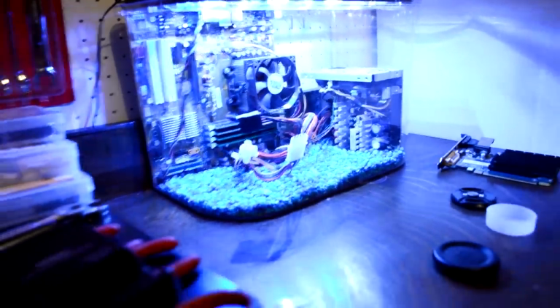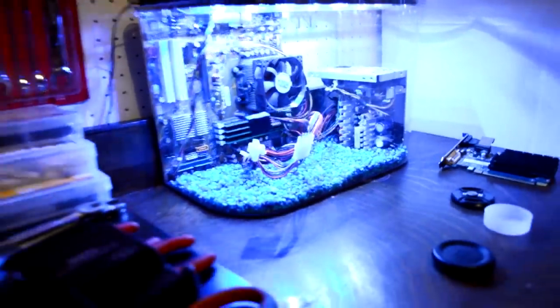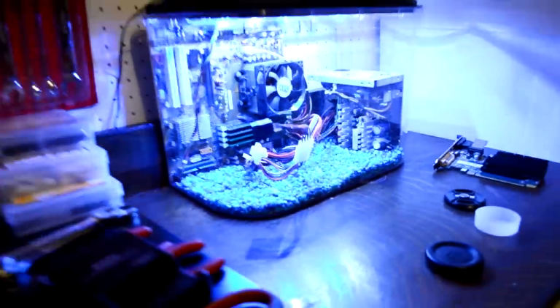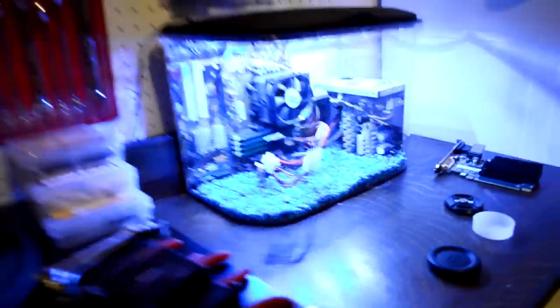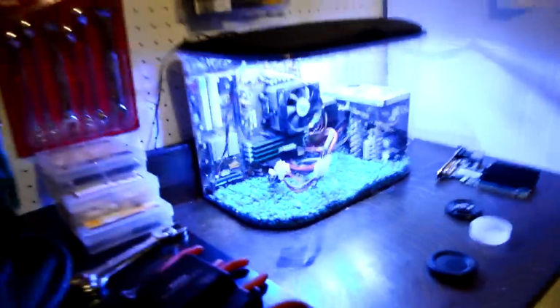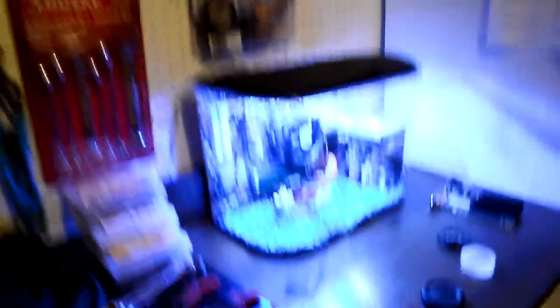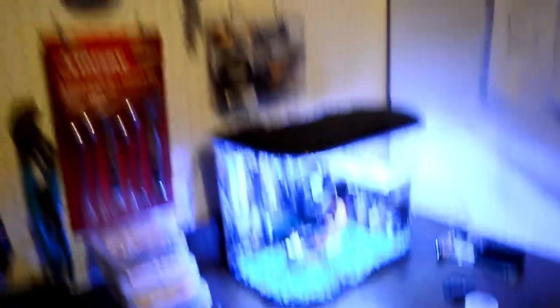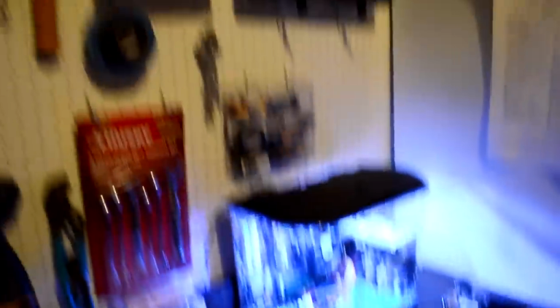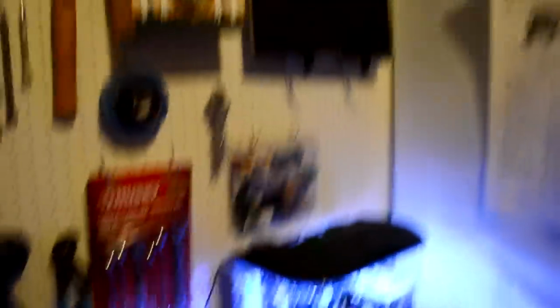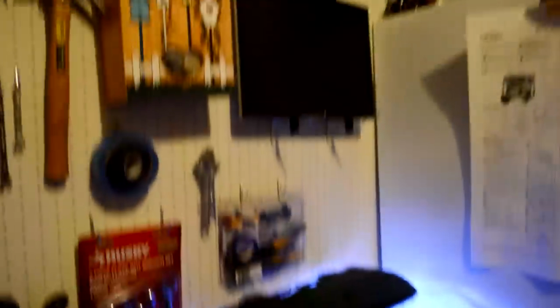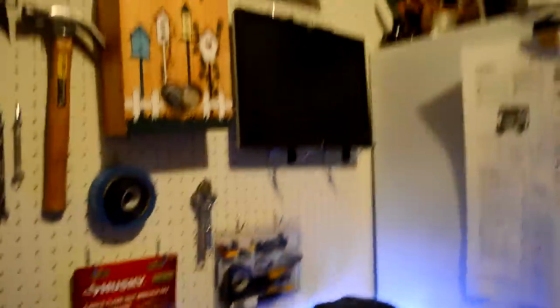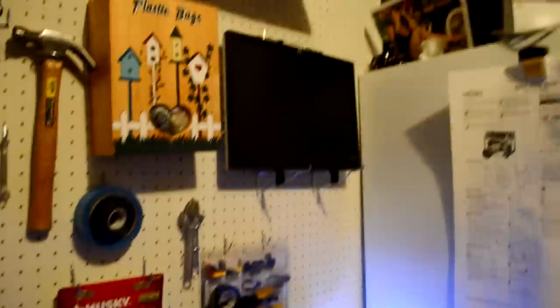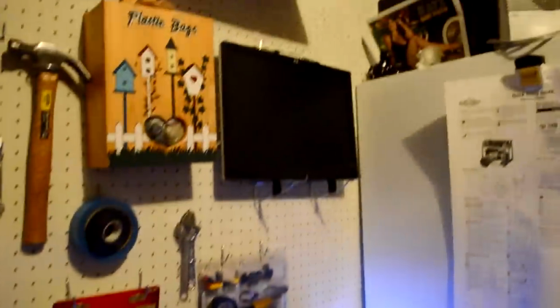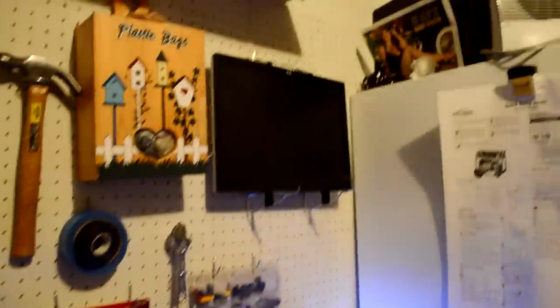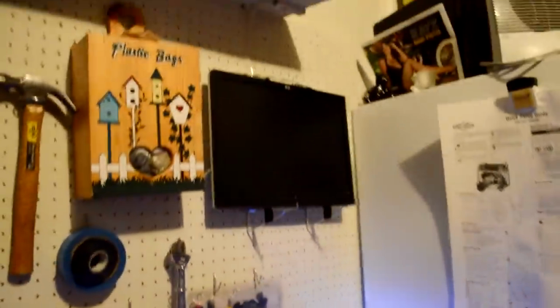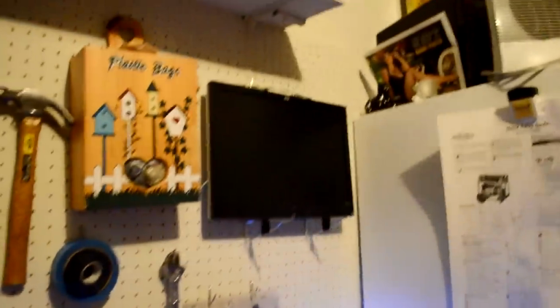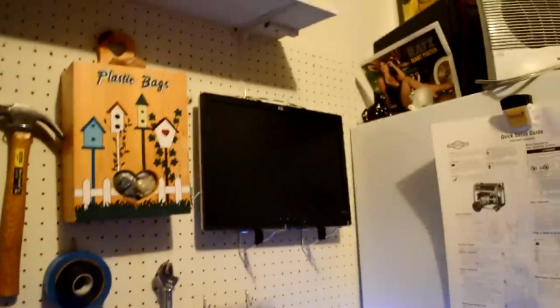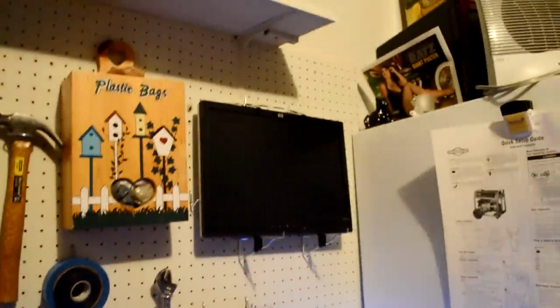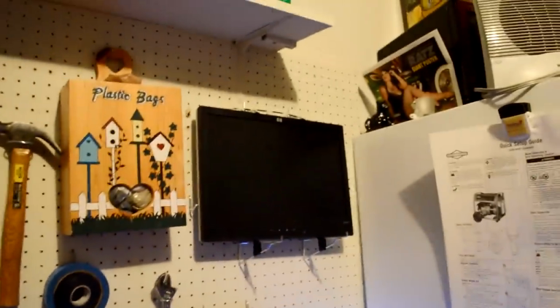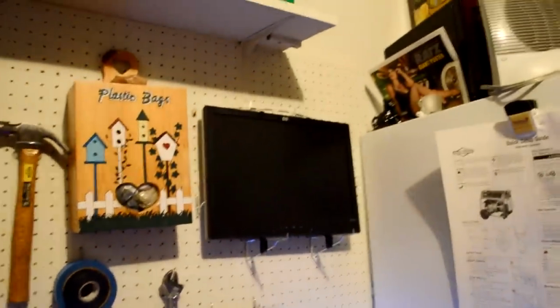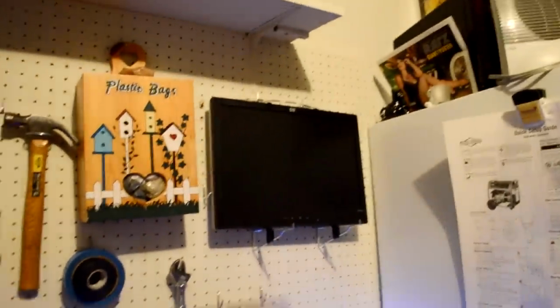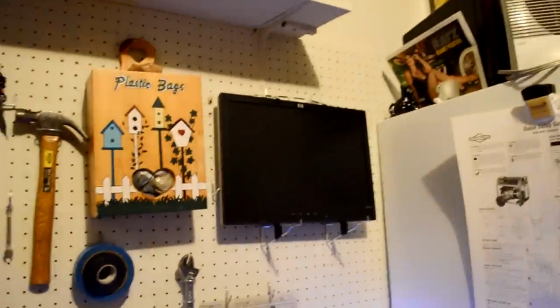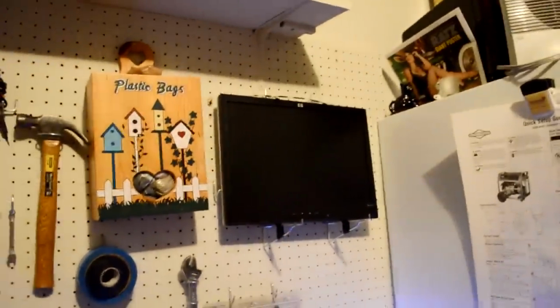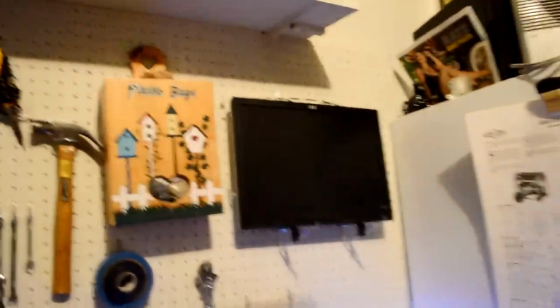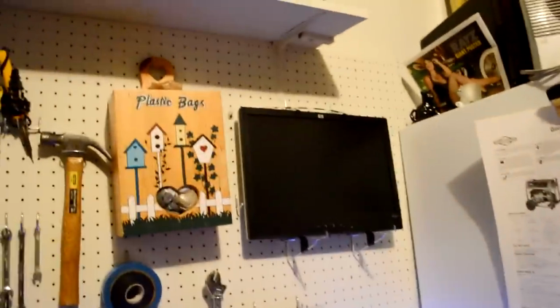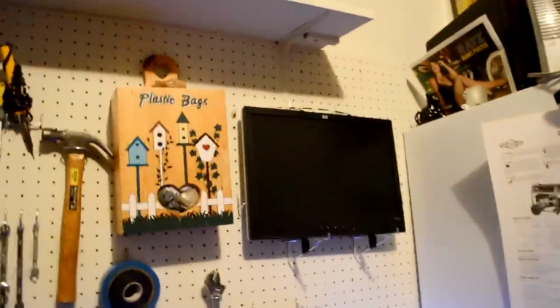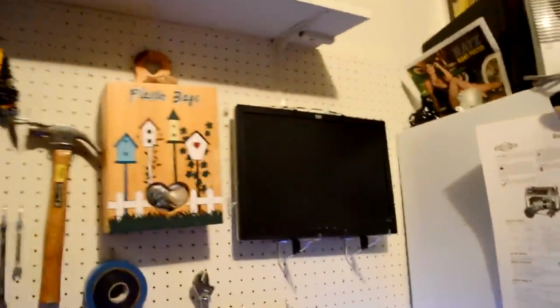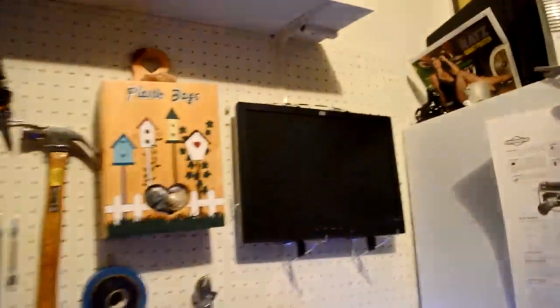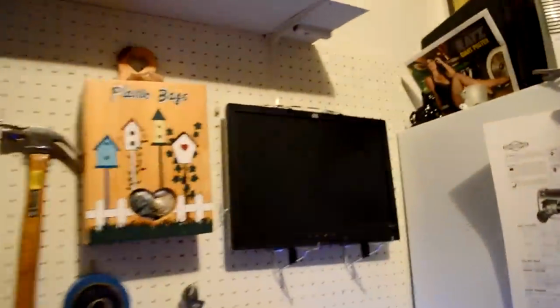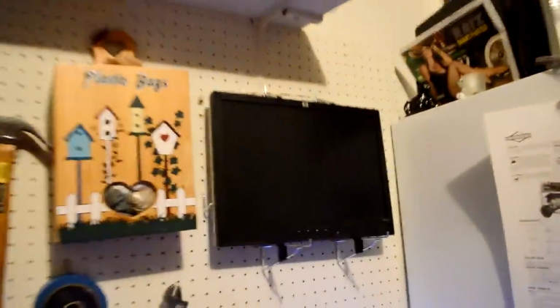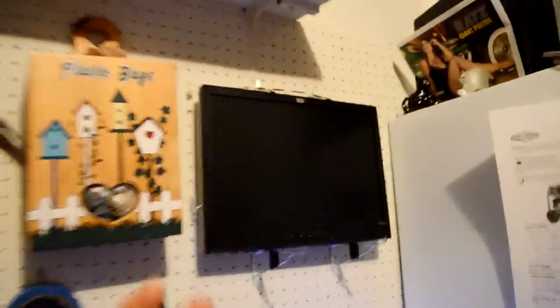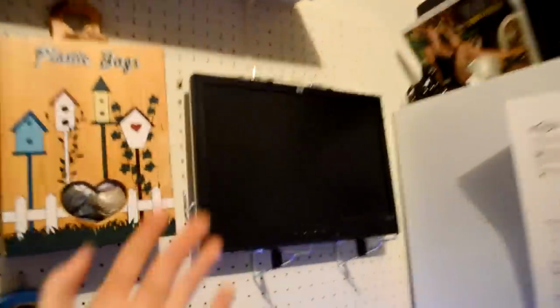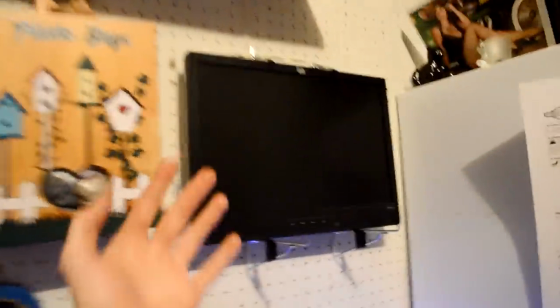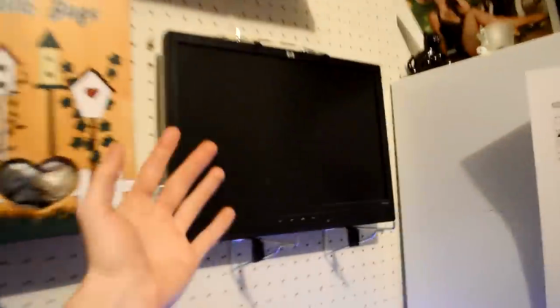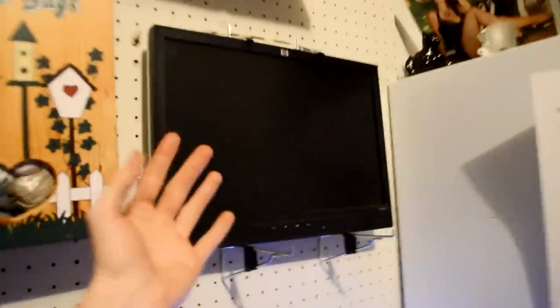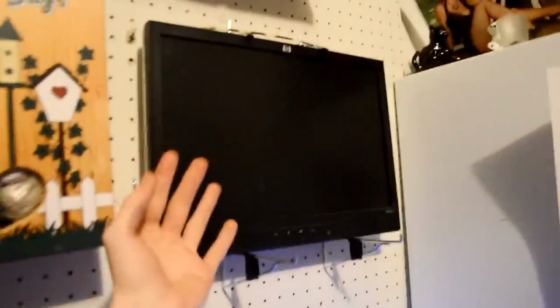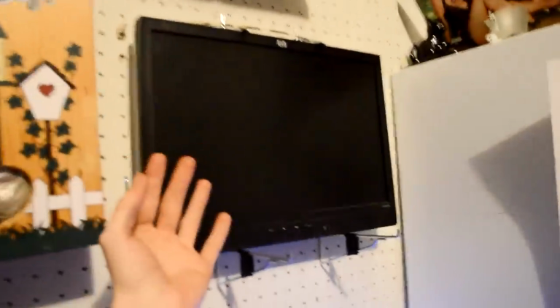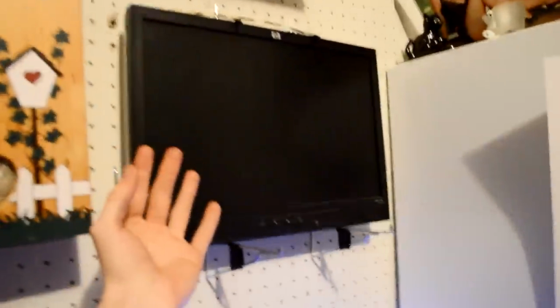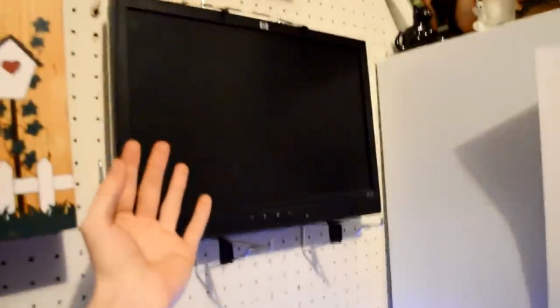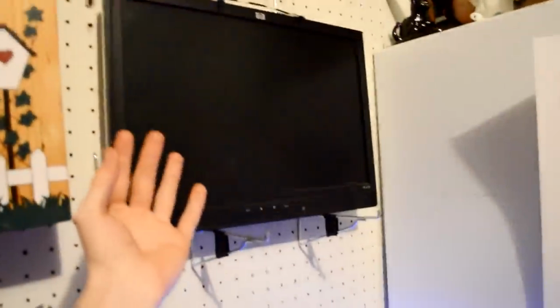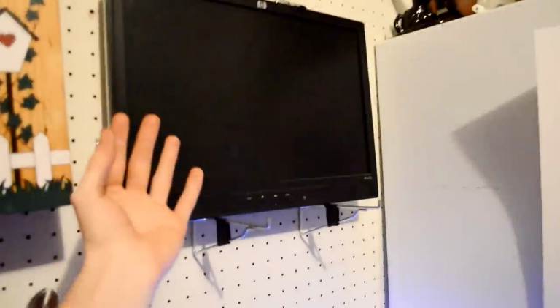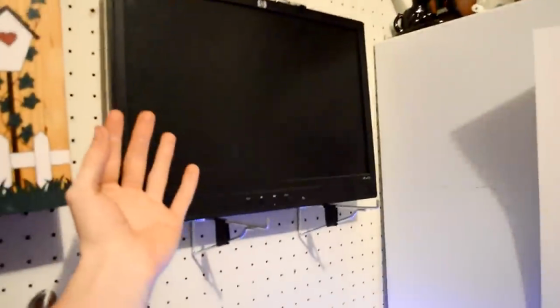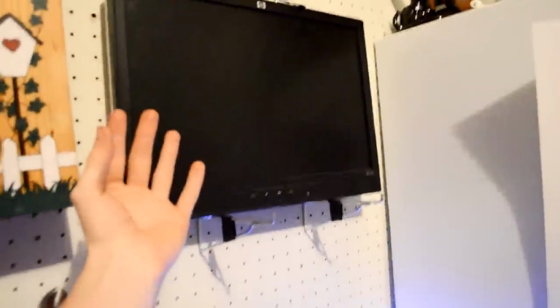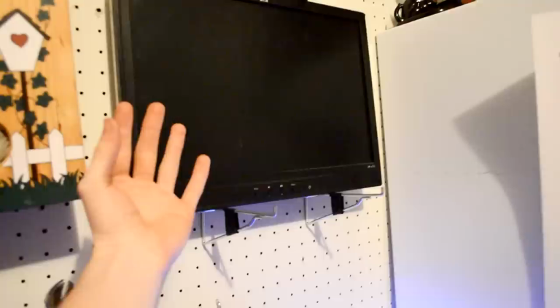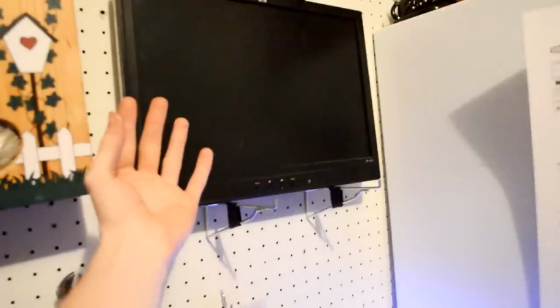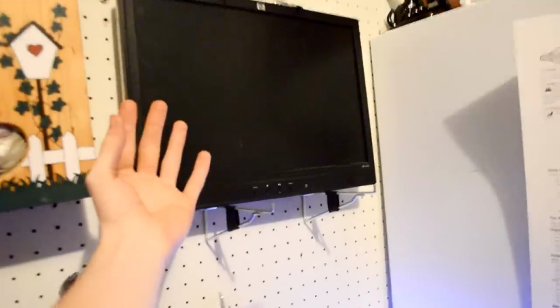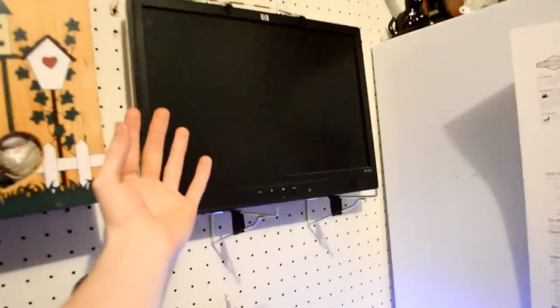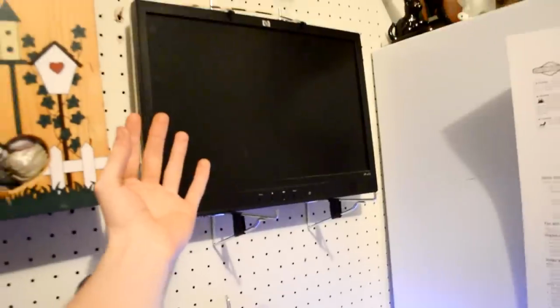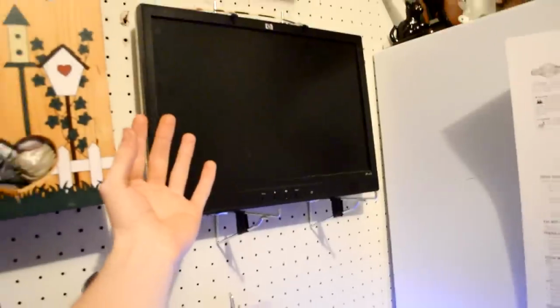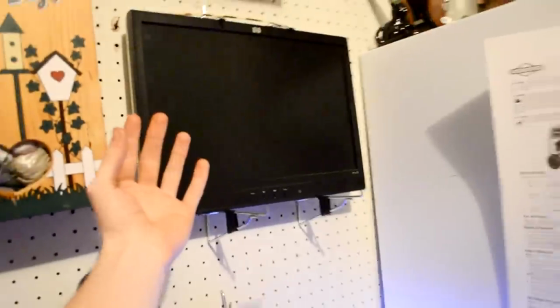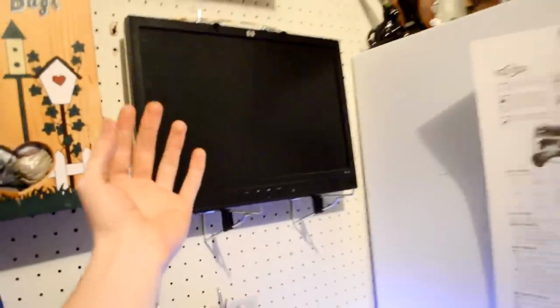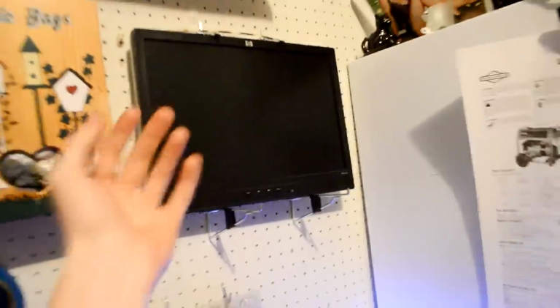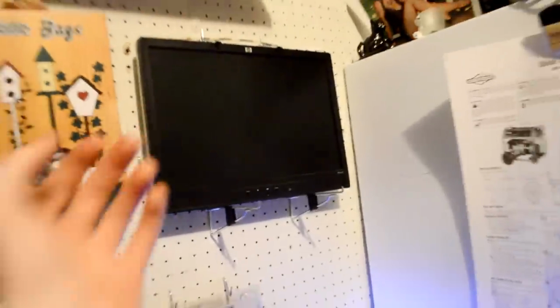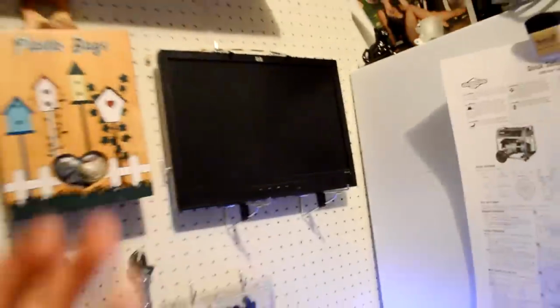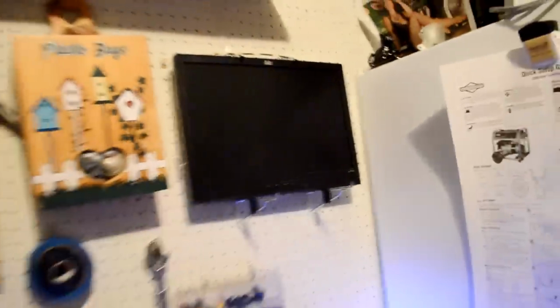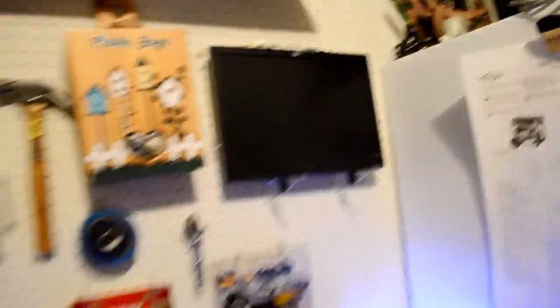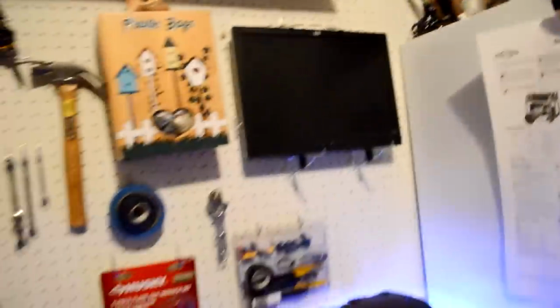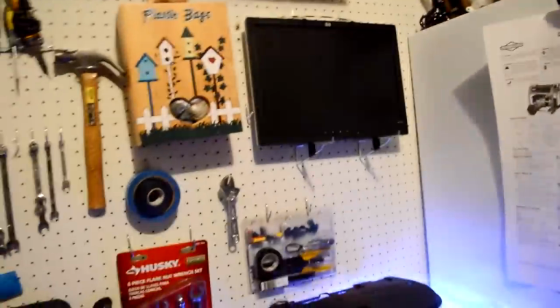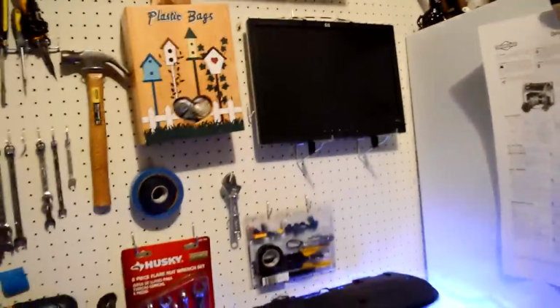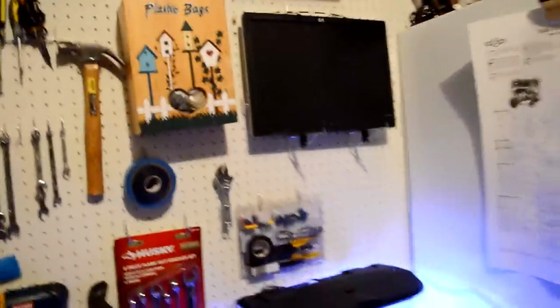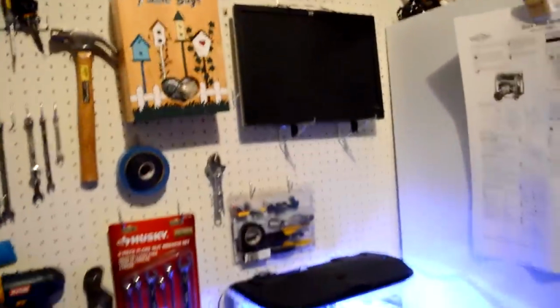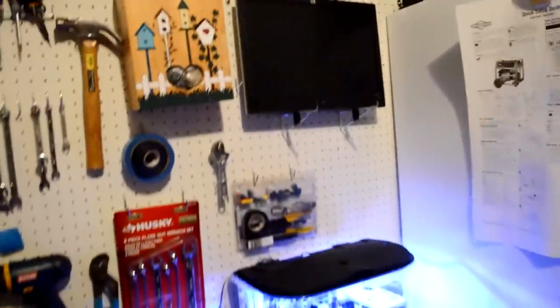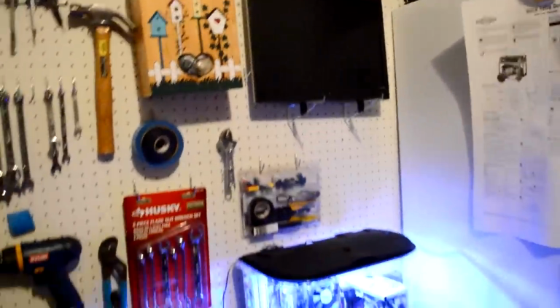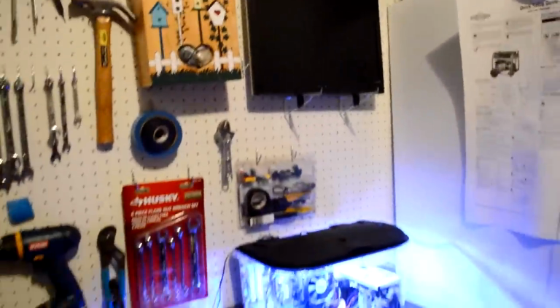You can see we mounted this little flat screen panel — here's a little size comparison, it's not too big, but it was just a leftover monitor.